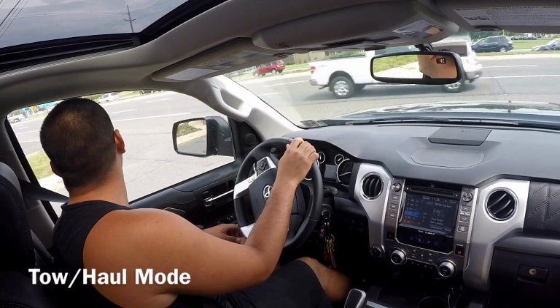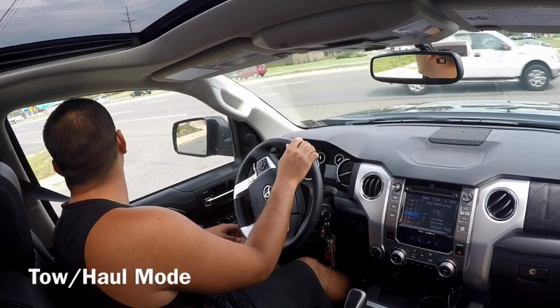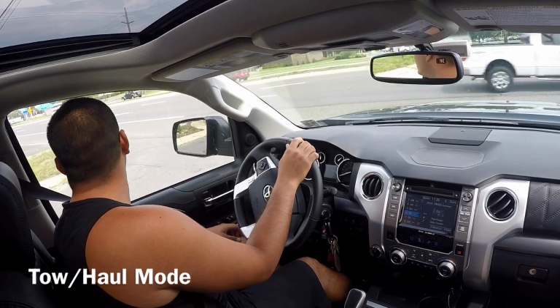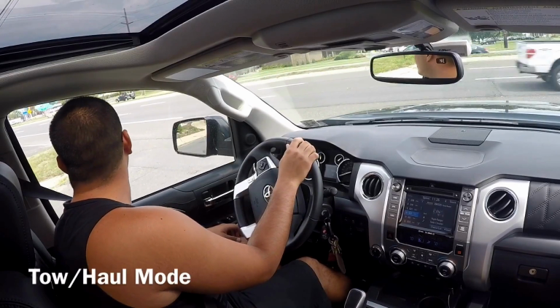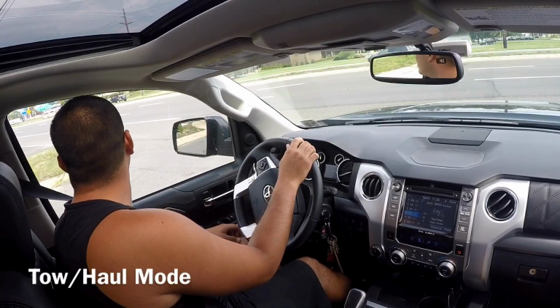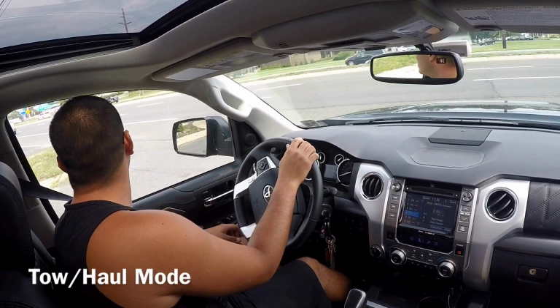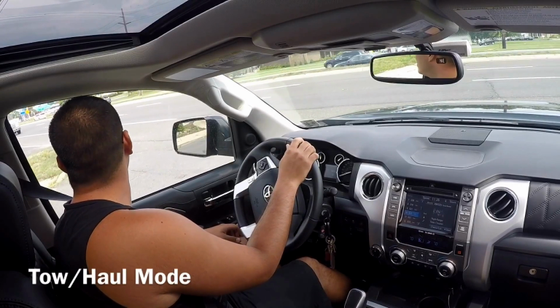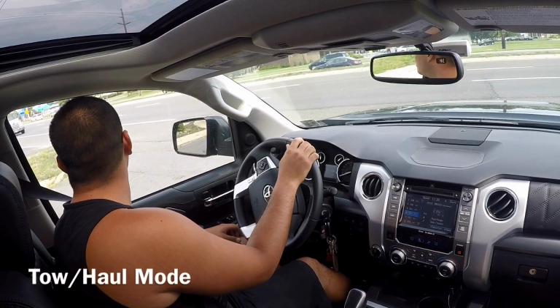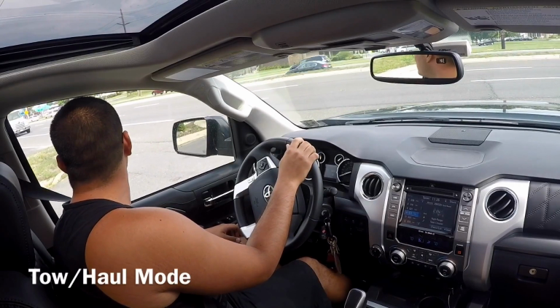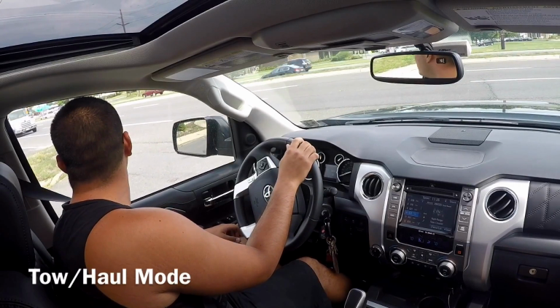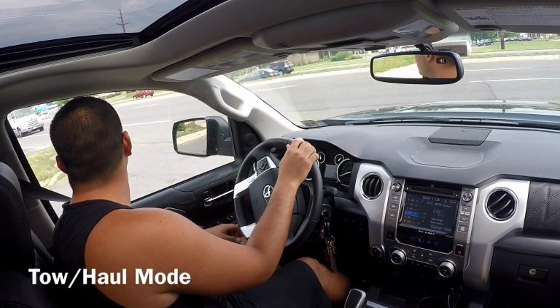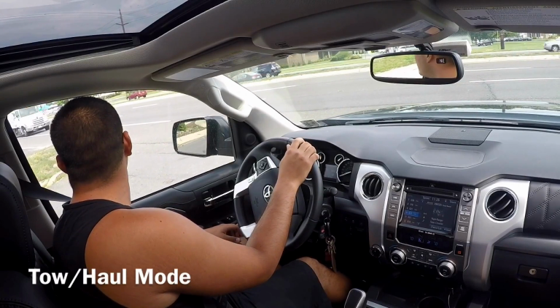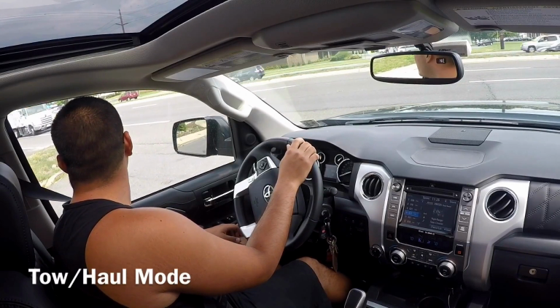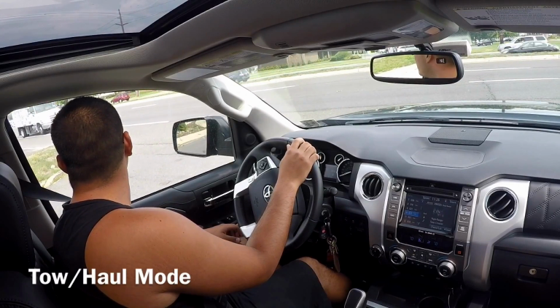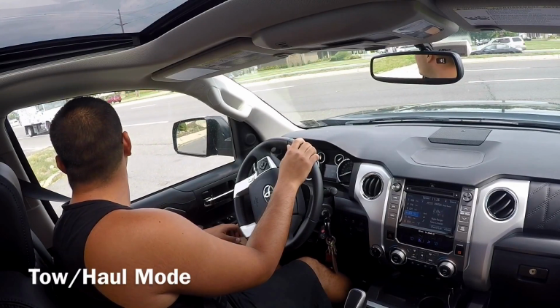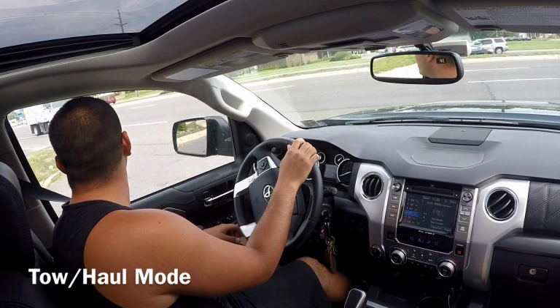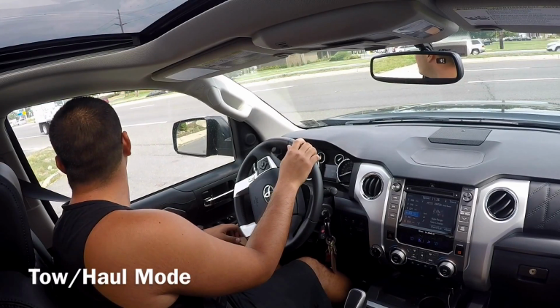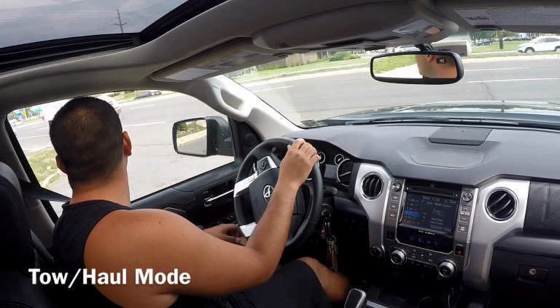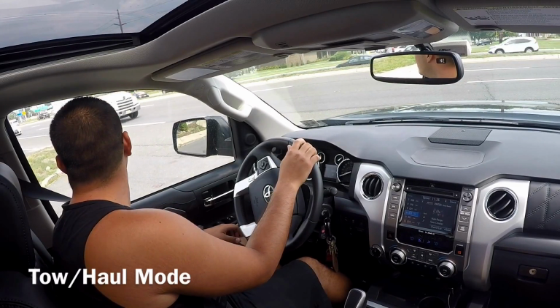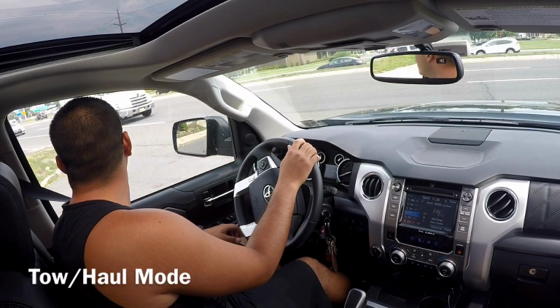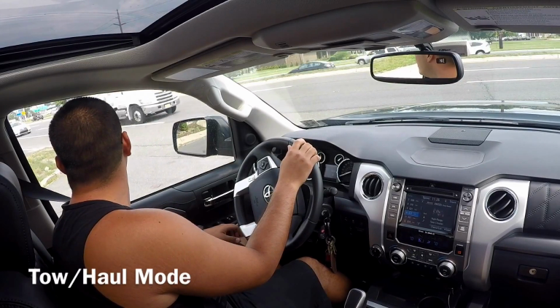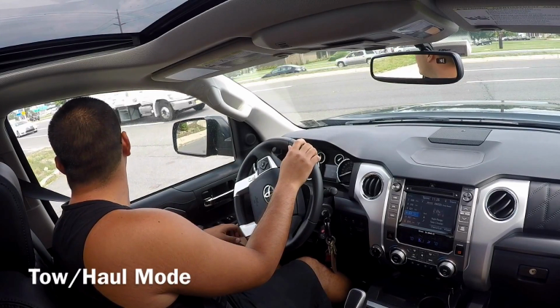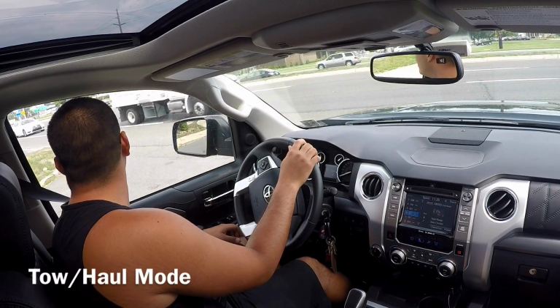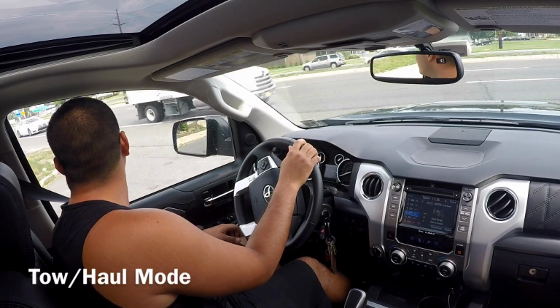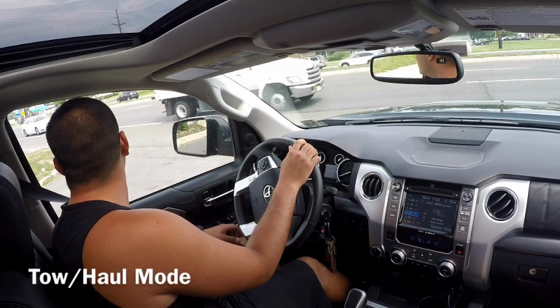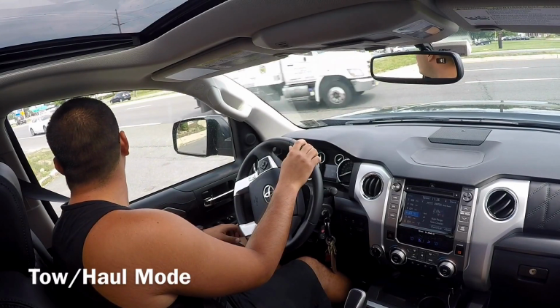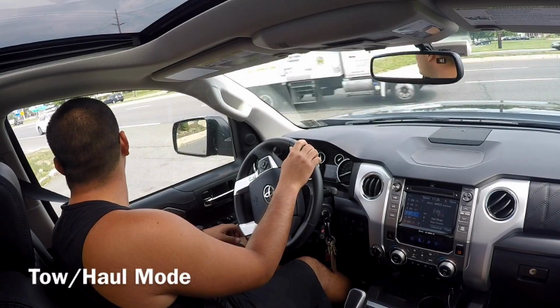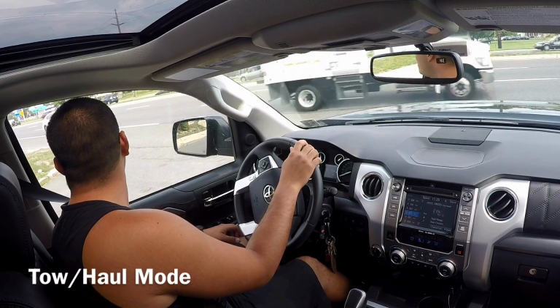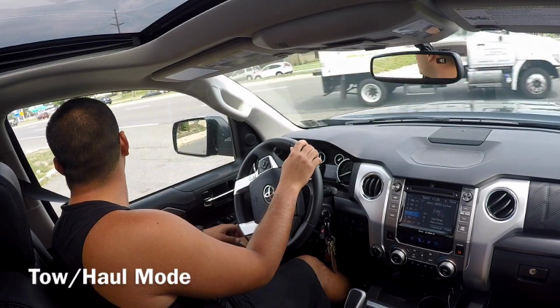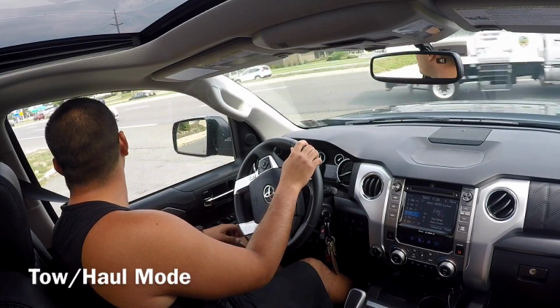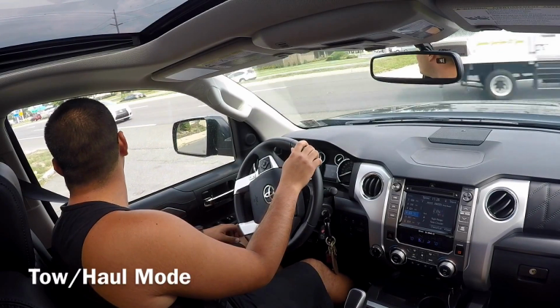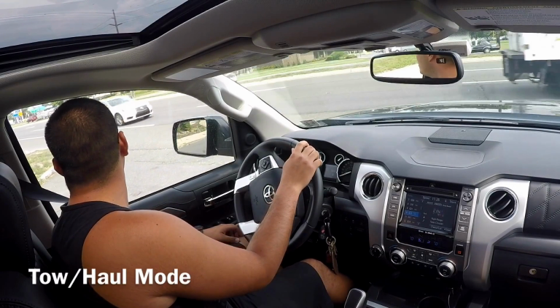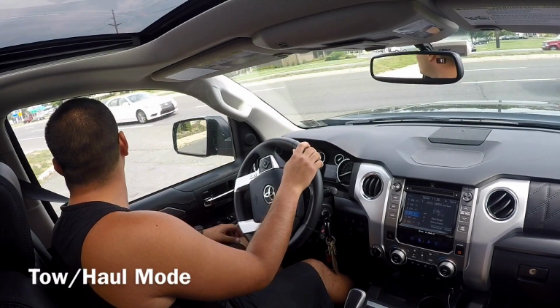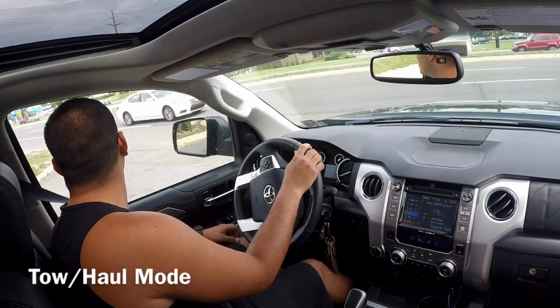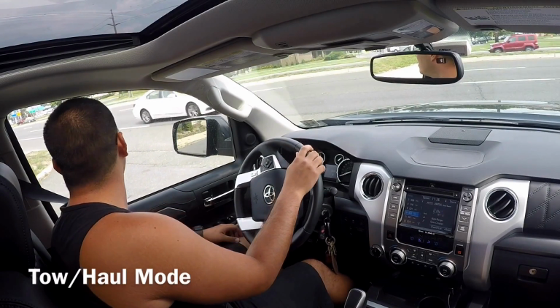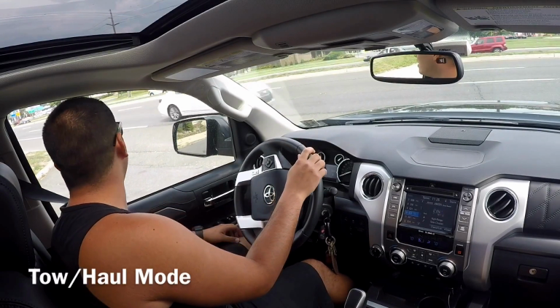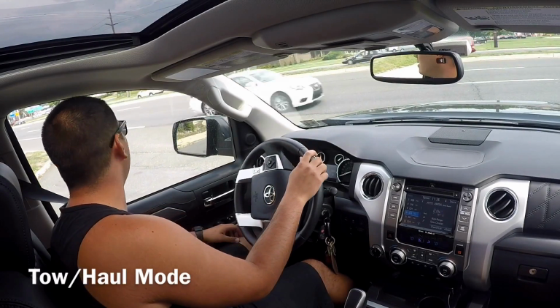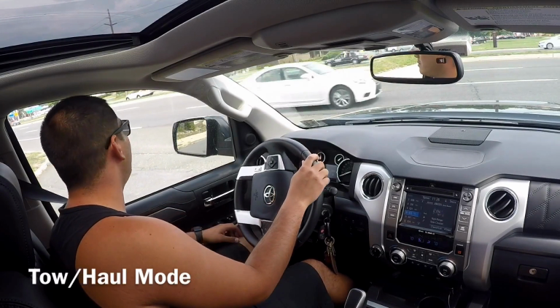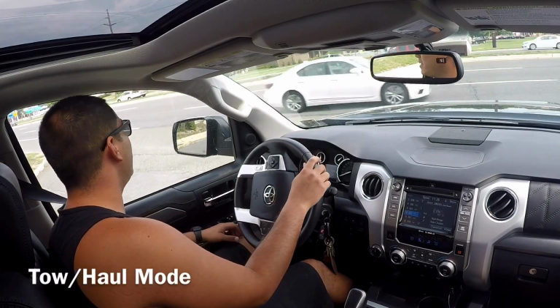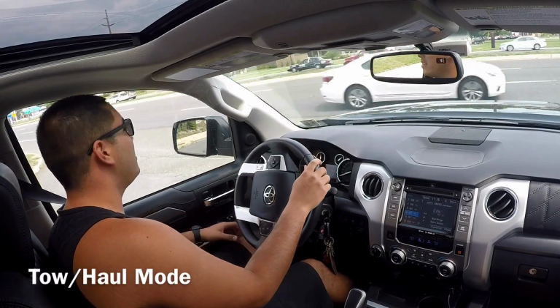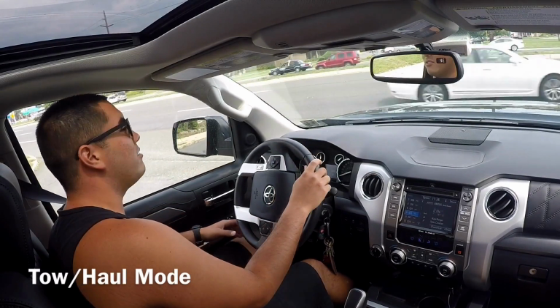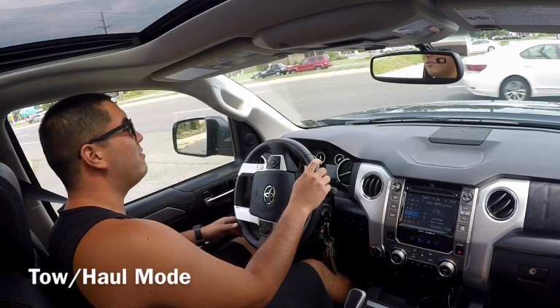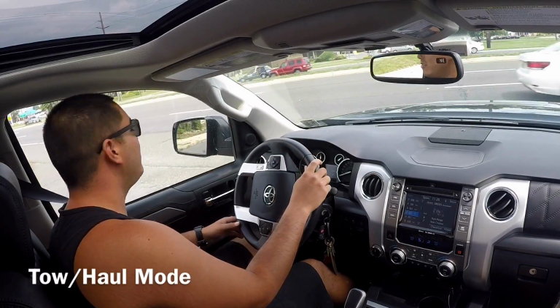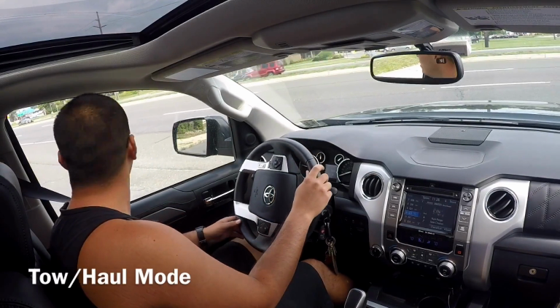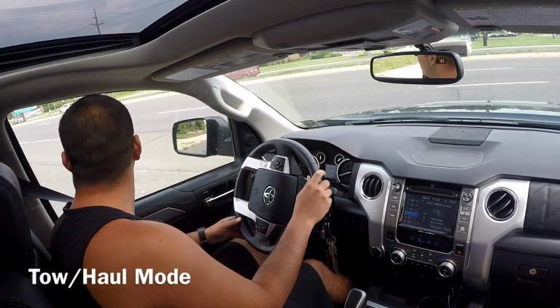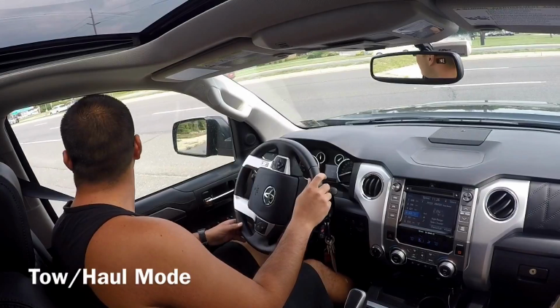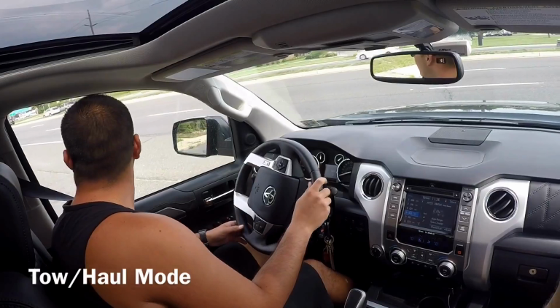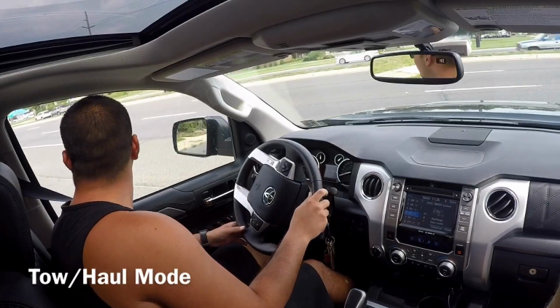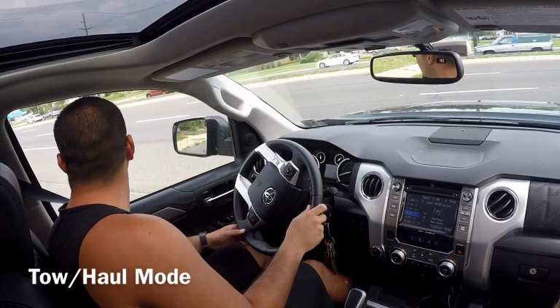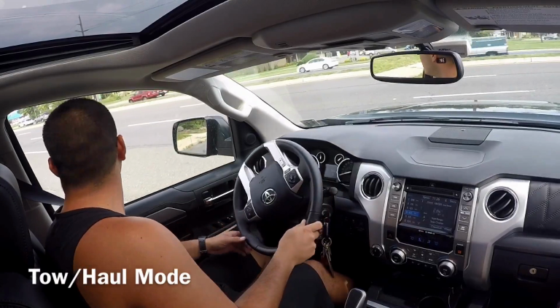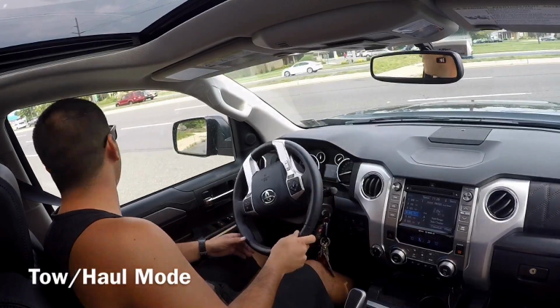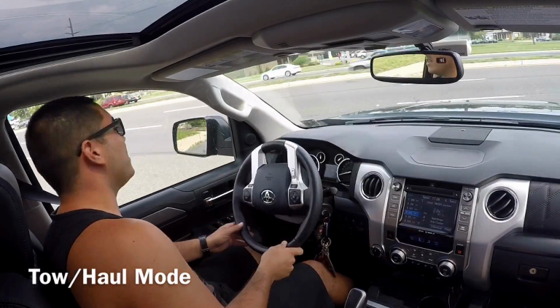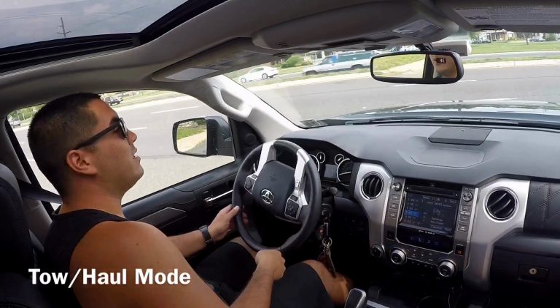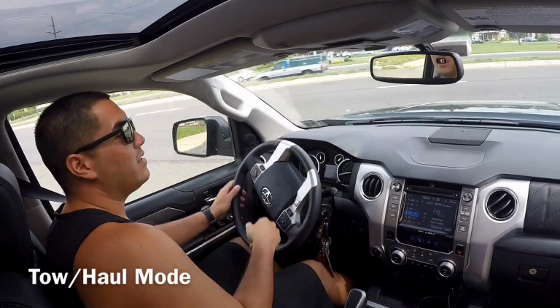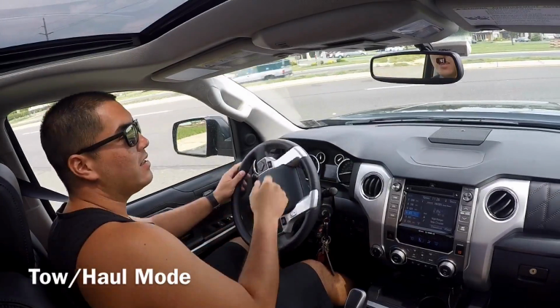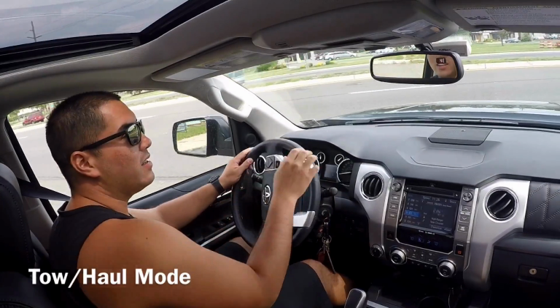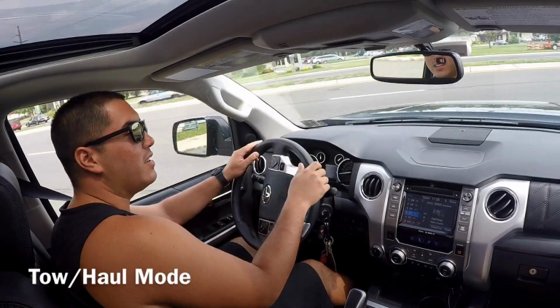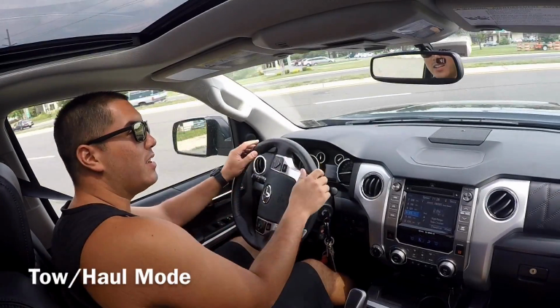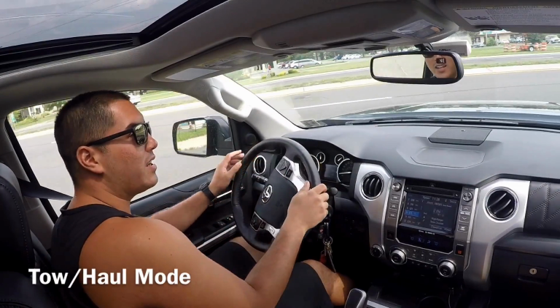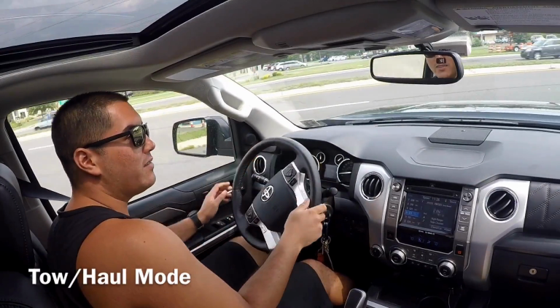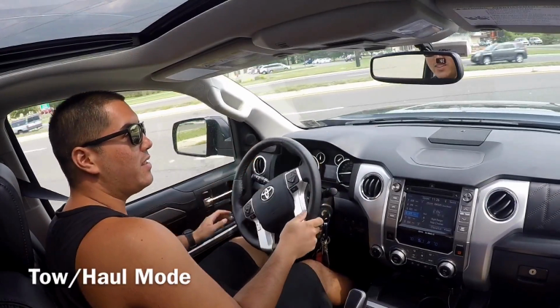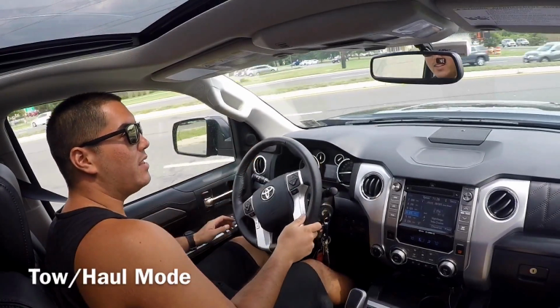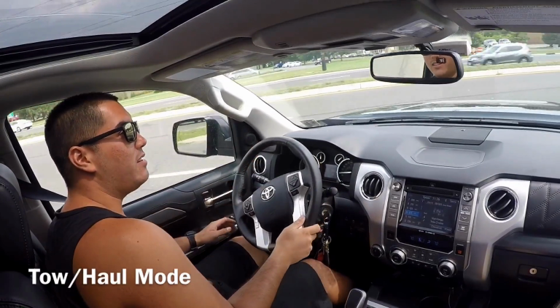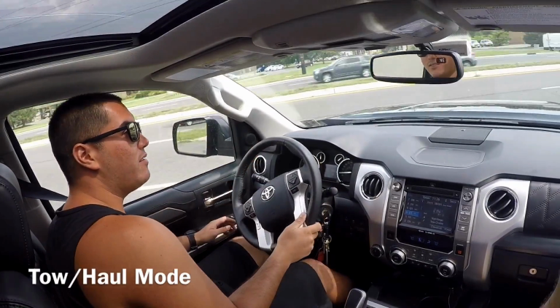I don't think these people are ready for tow haul mode. Here we go, it's coming — I can feel it already.